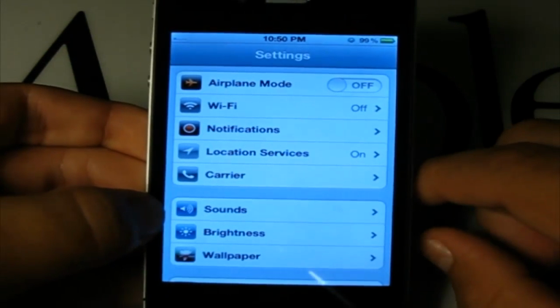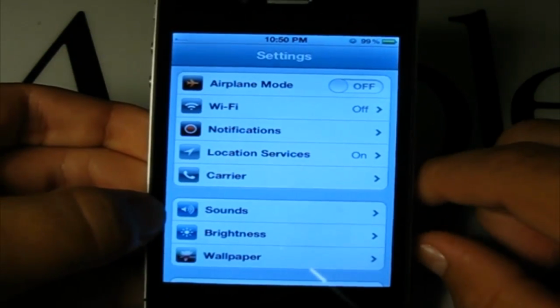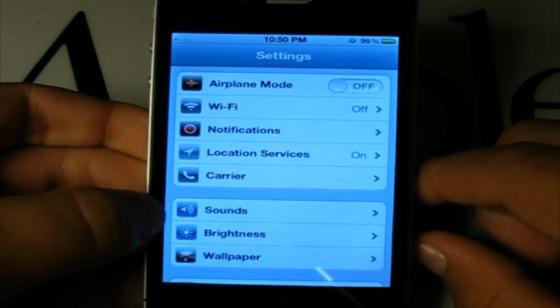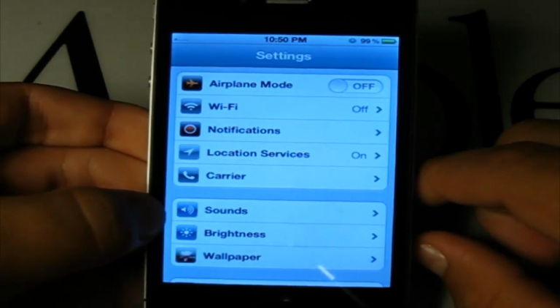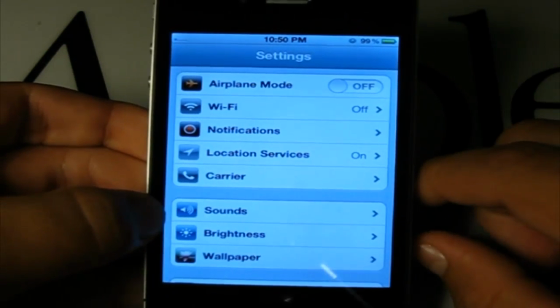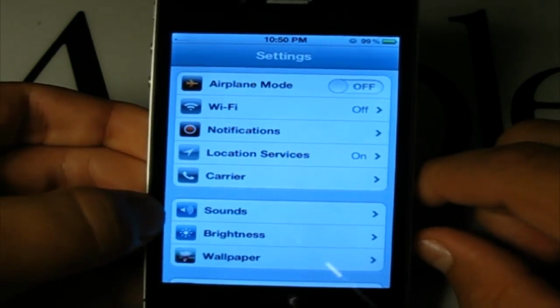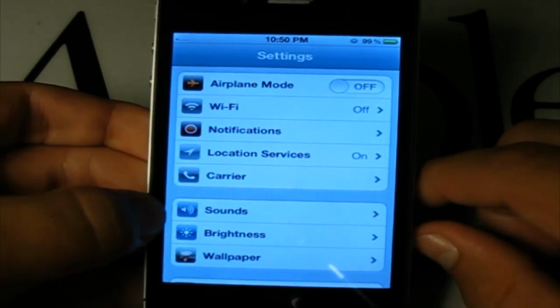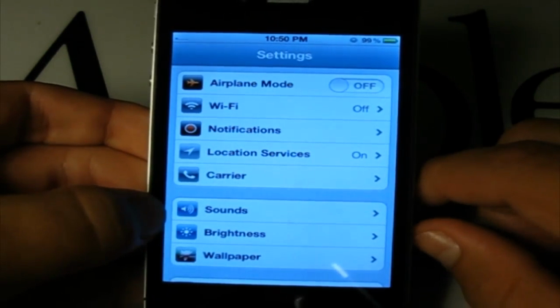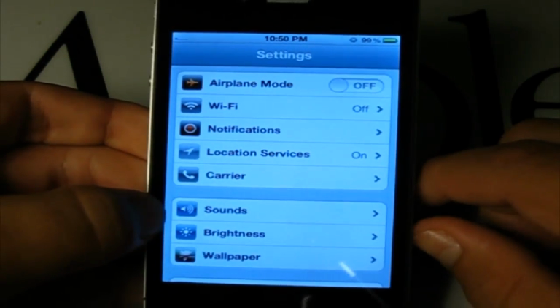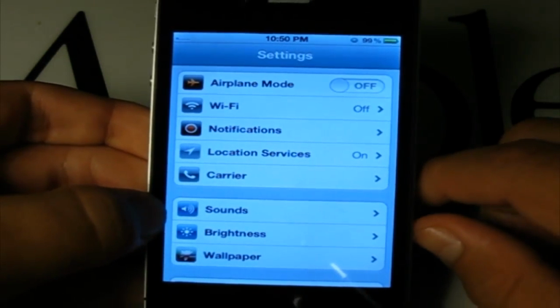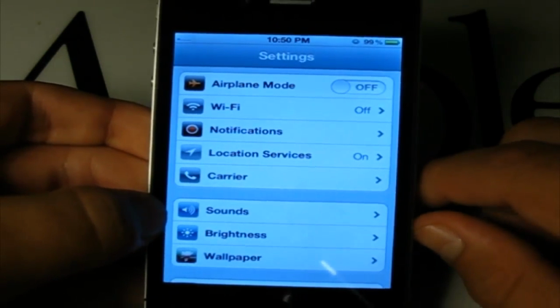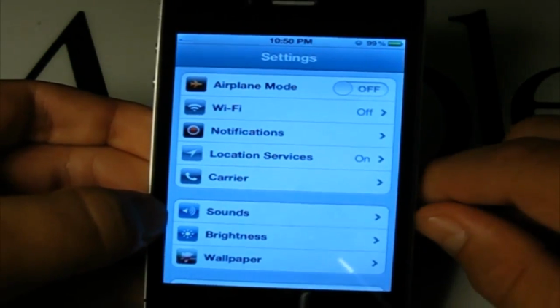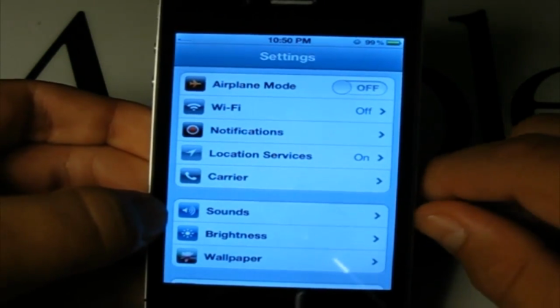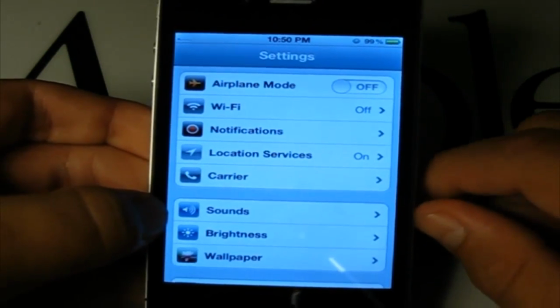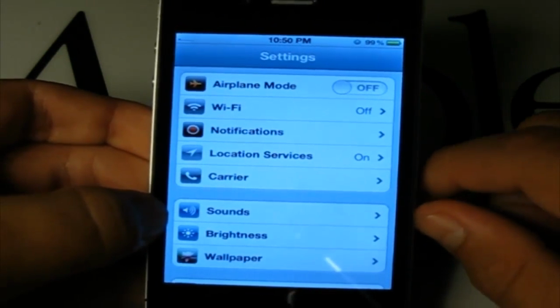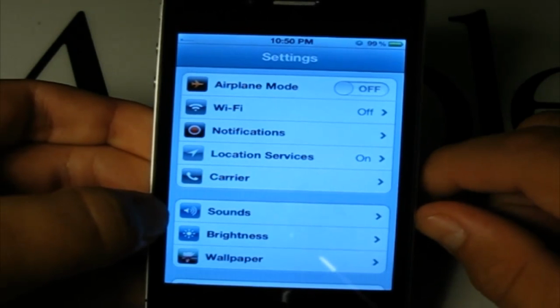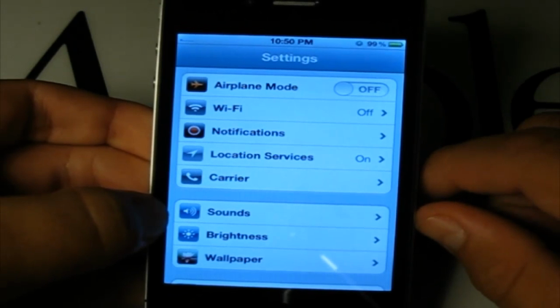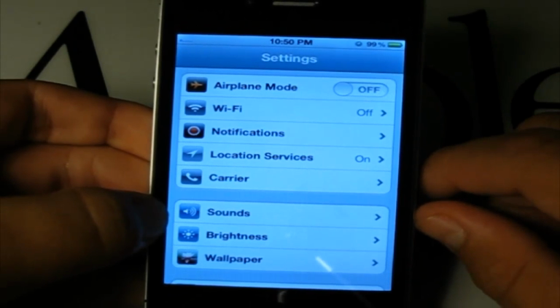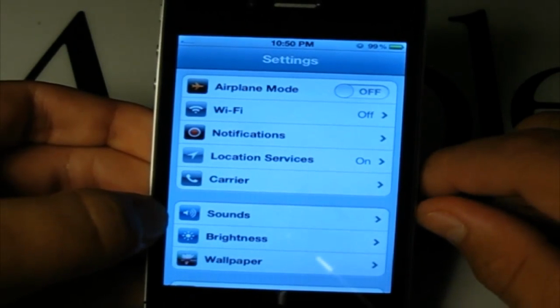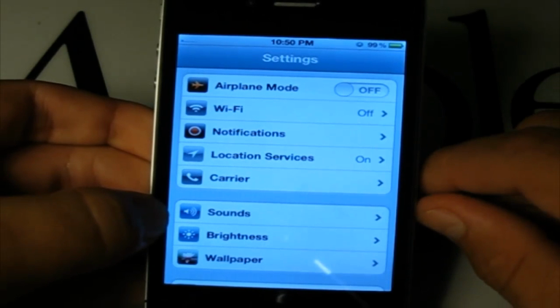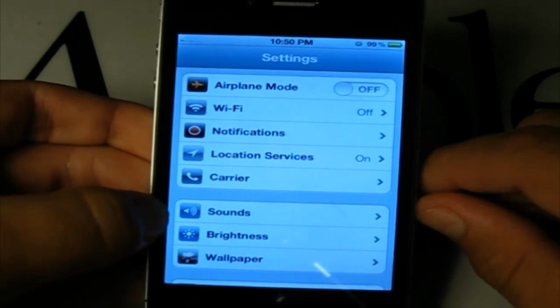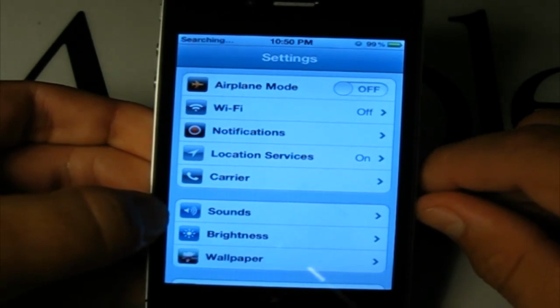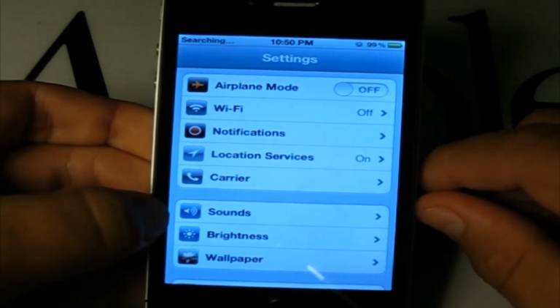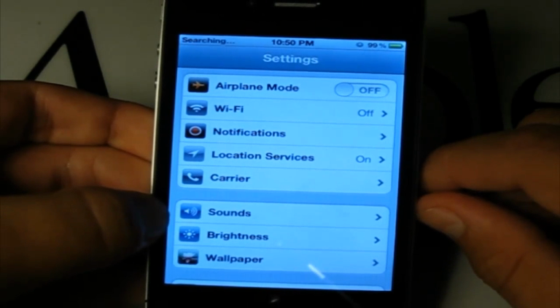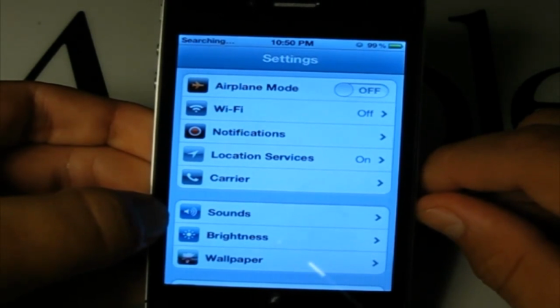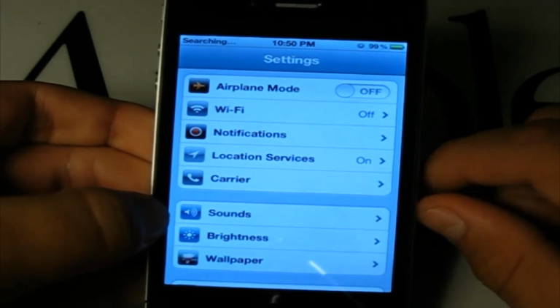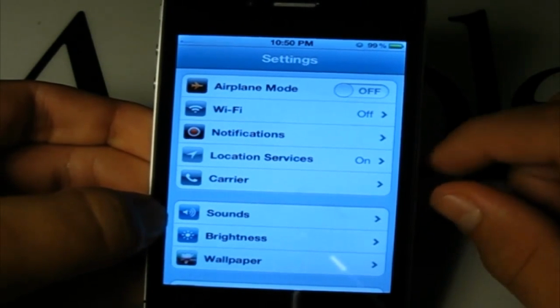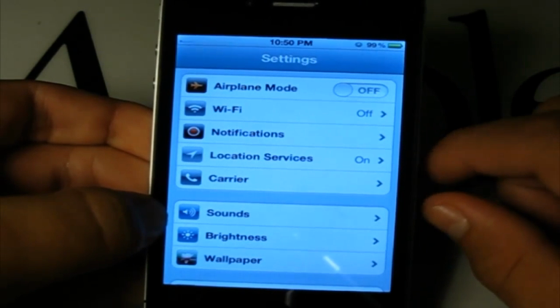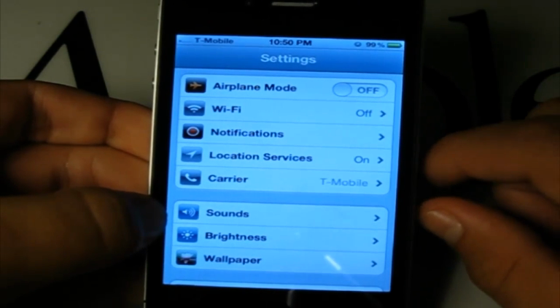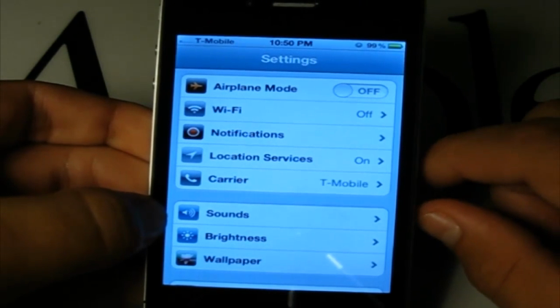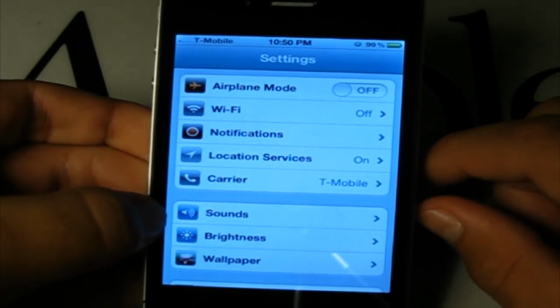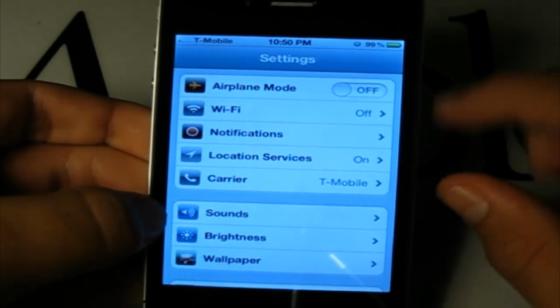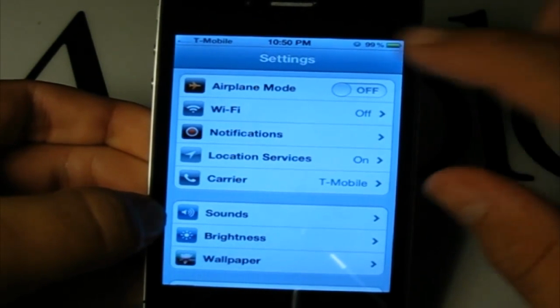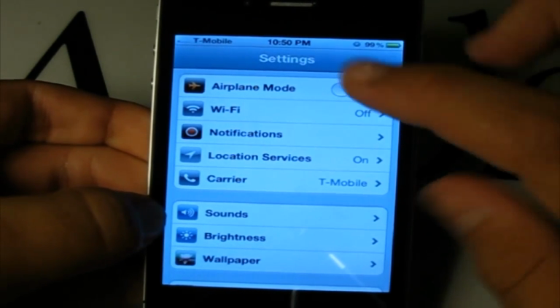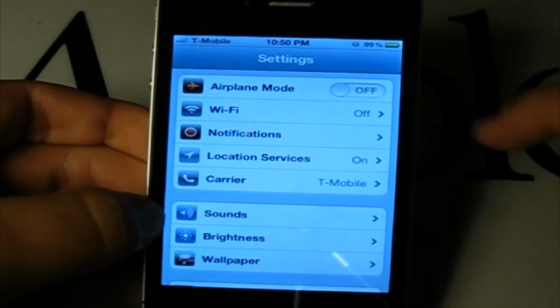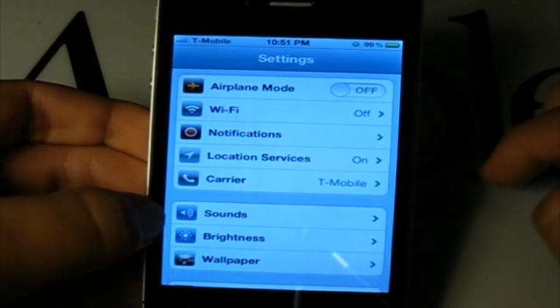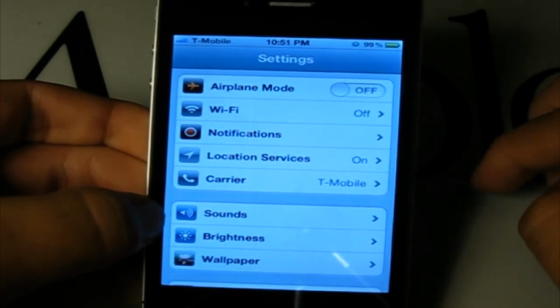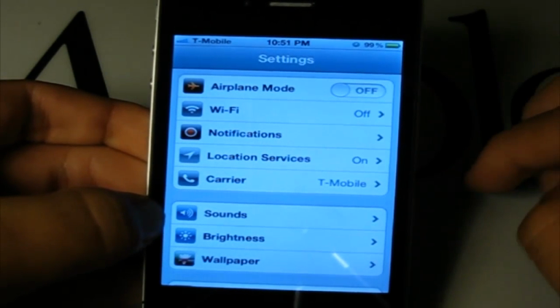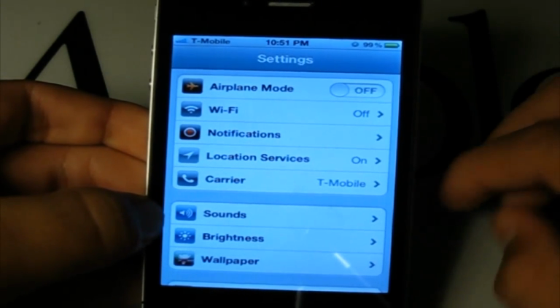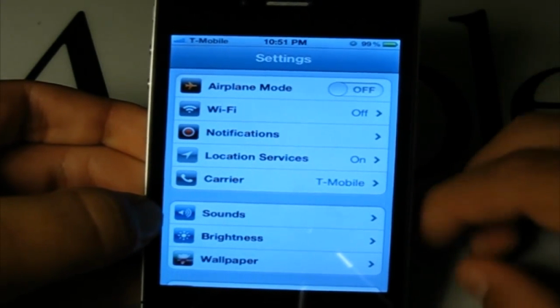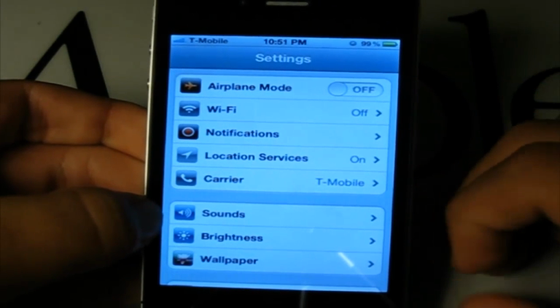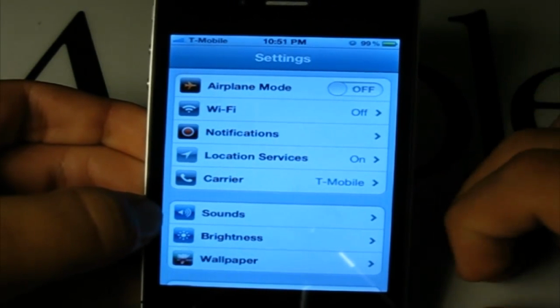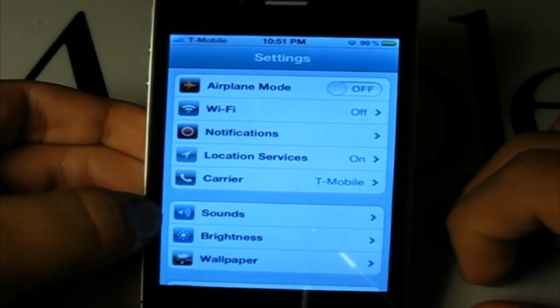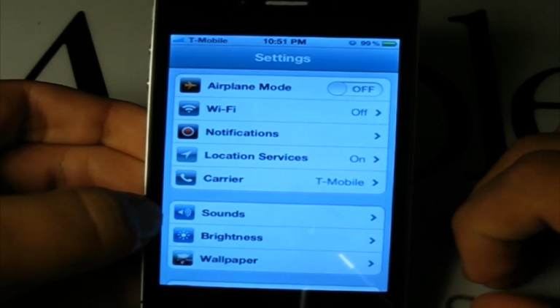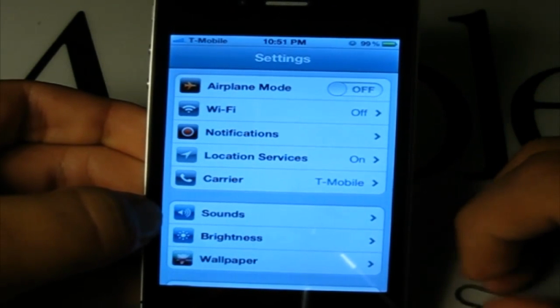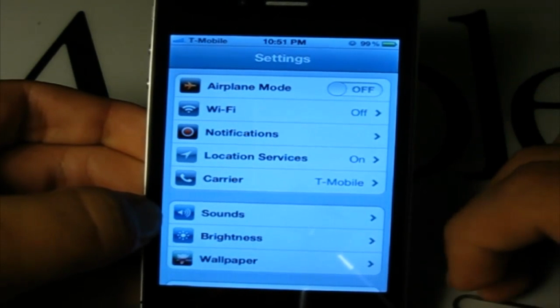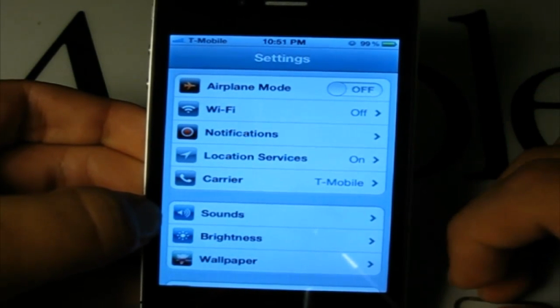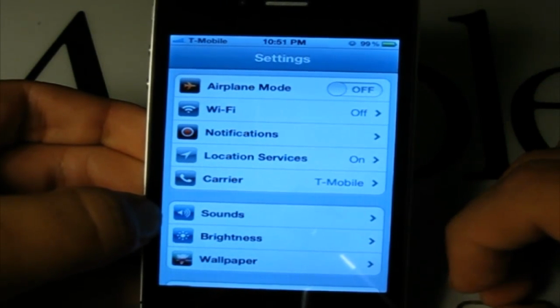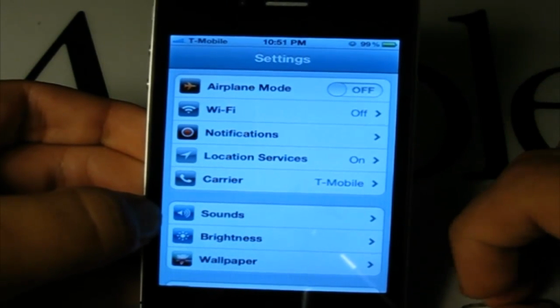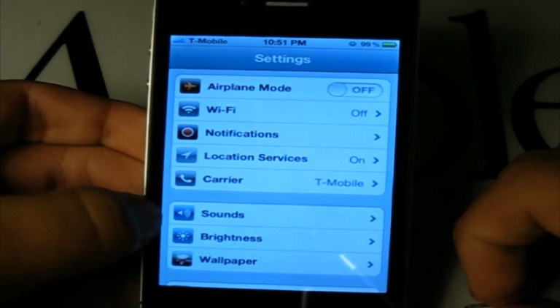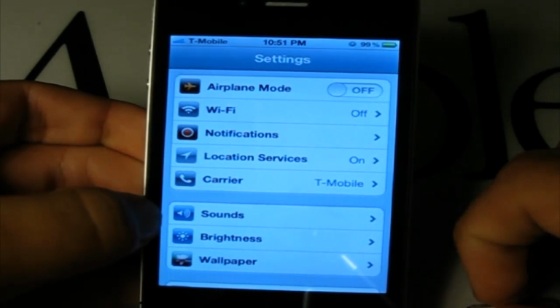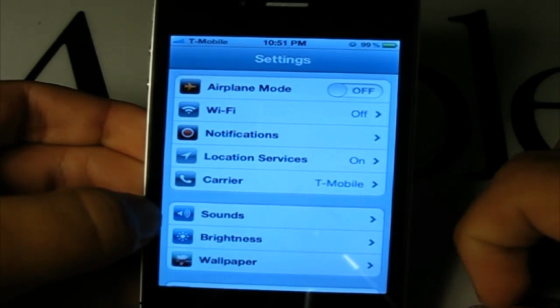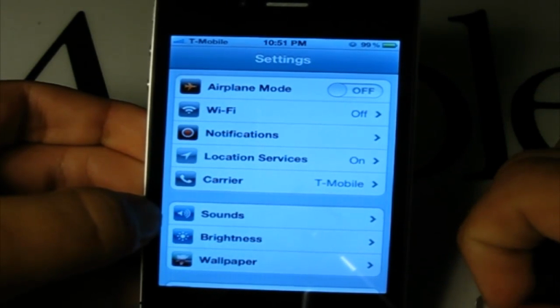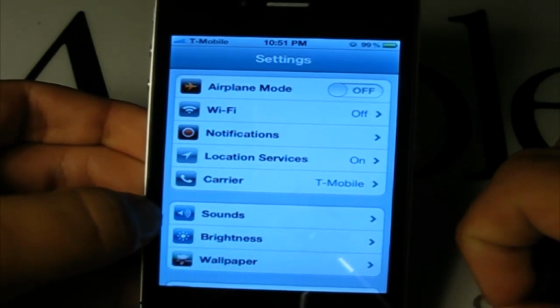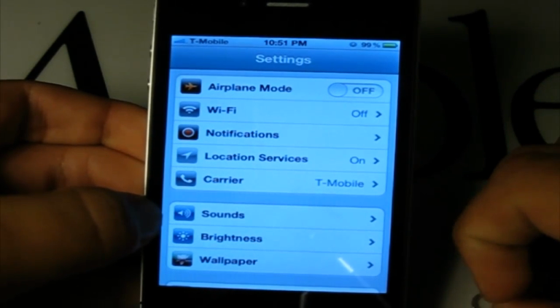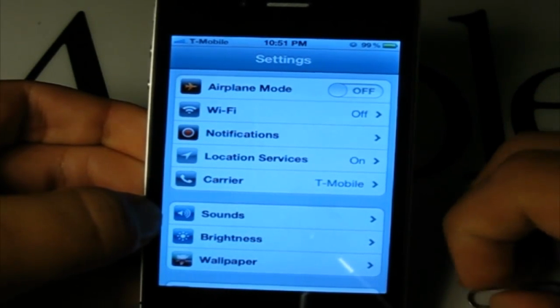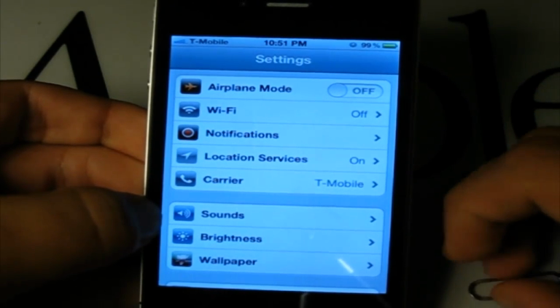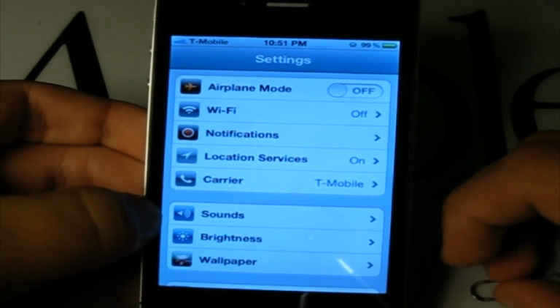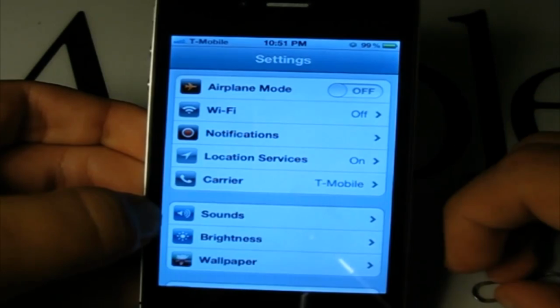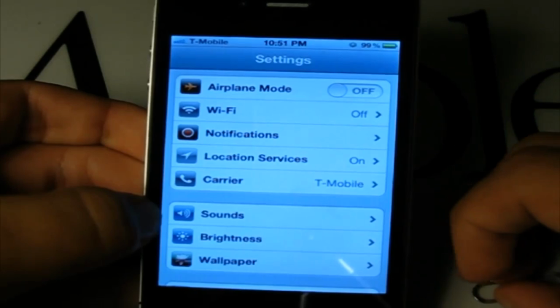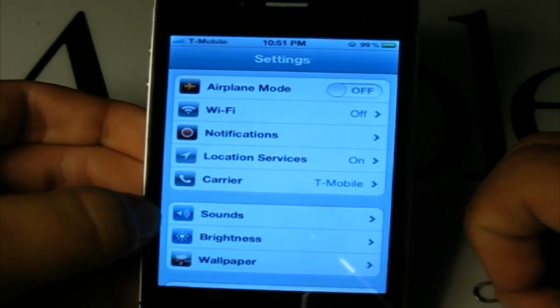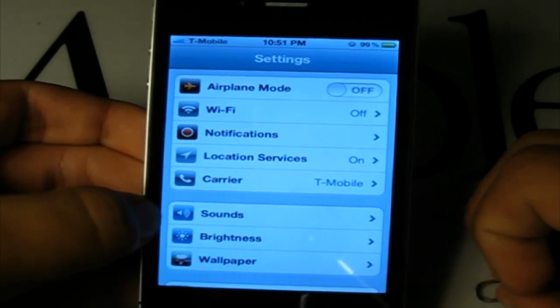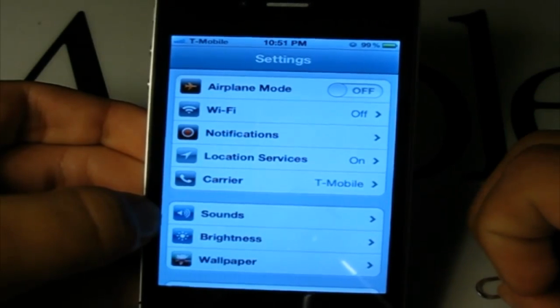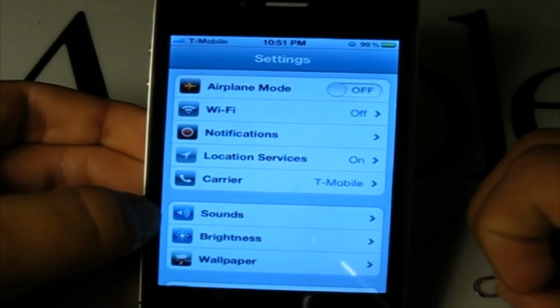You'll see something's happening — I still have one signal bar searching. Now it says T-Mobile and I have almost full signal.